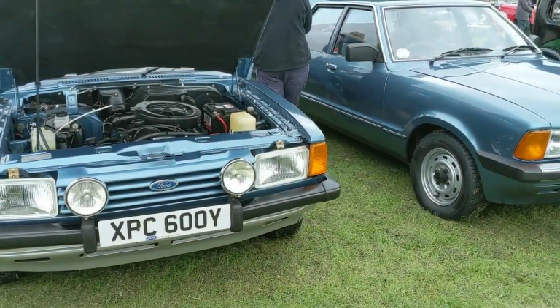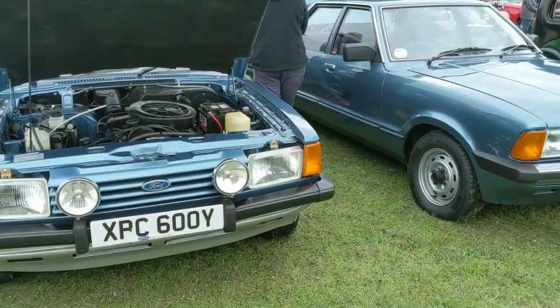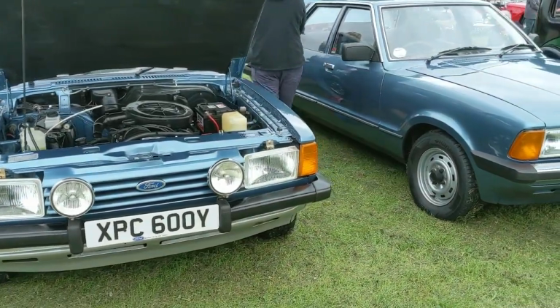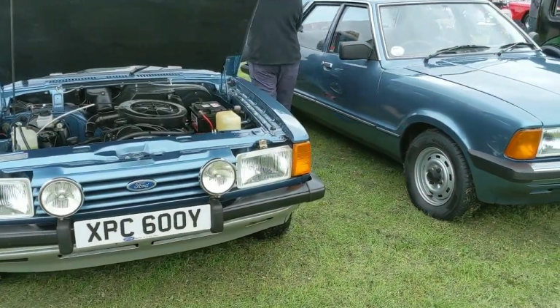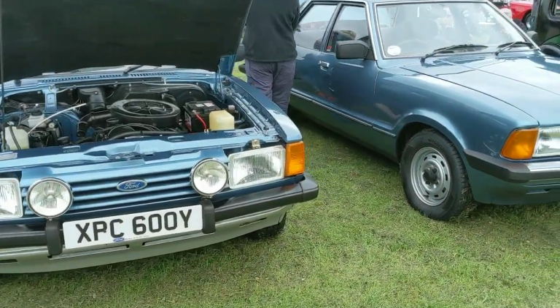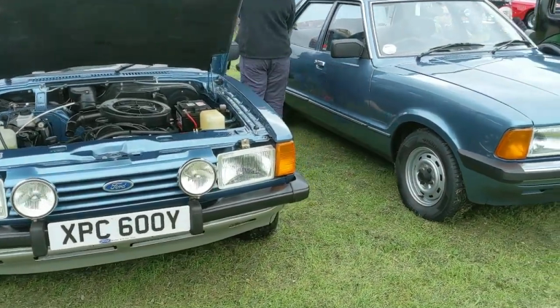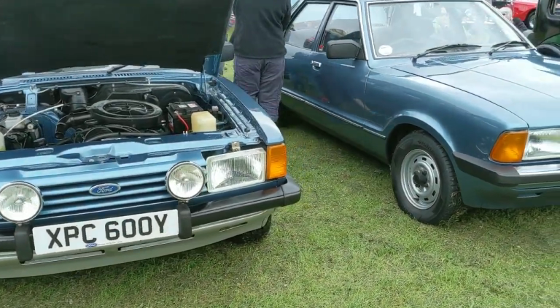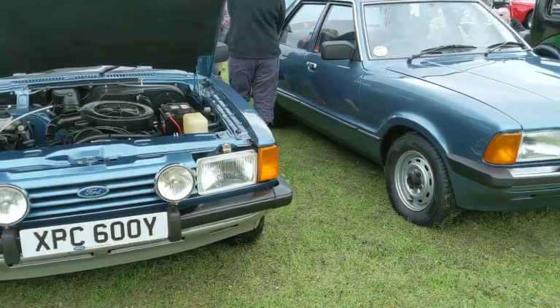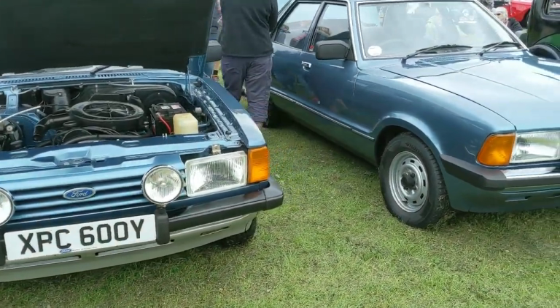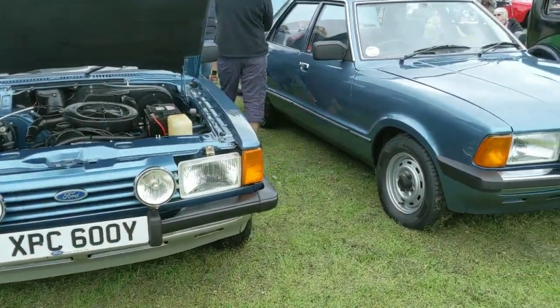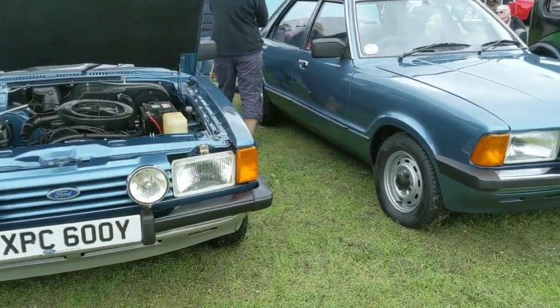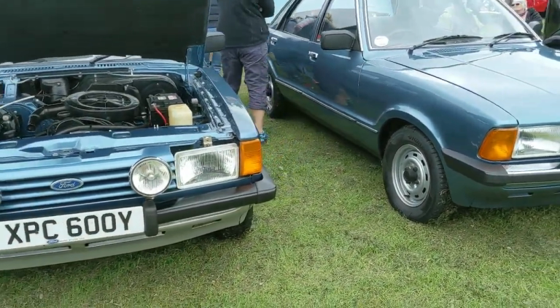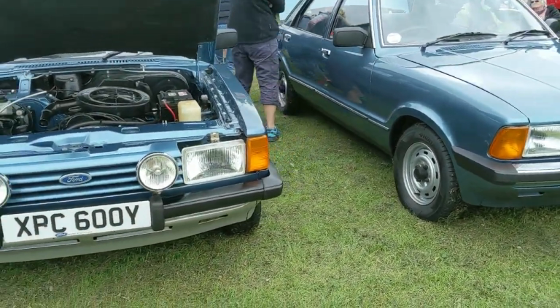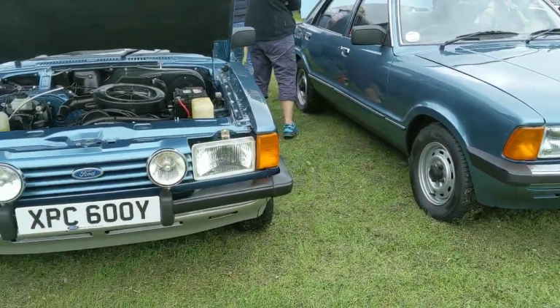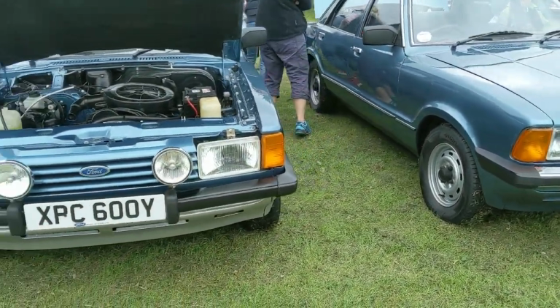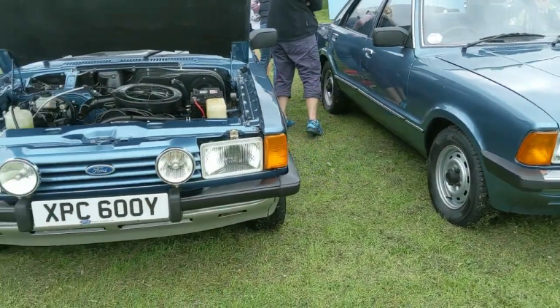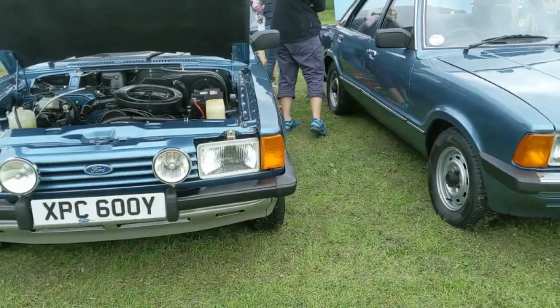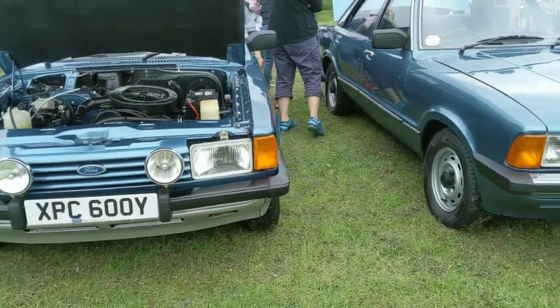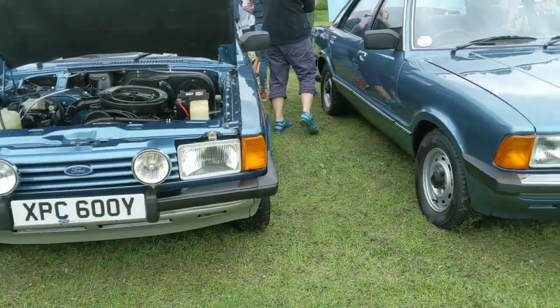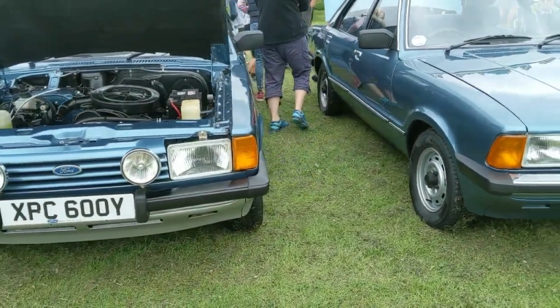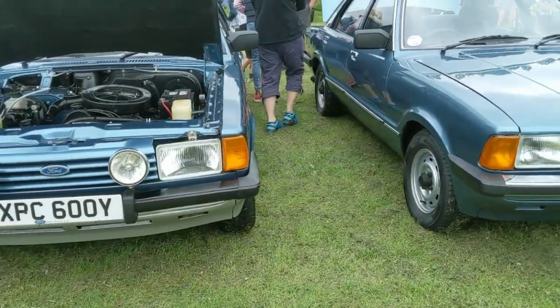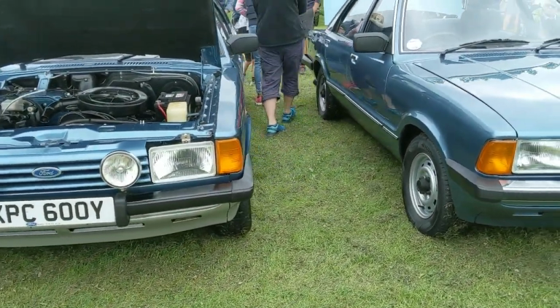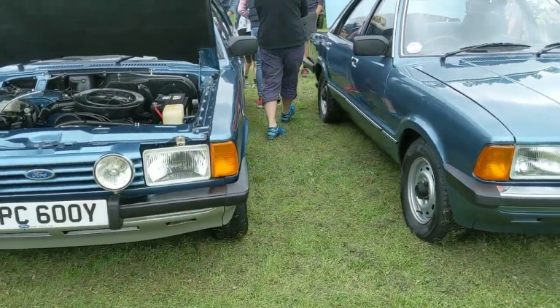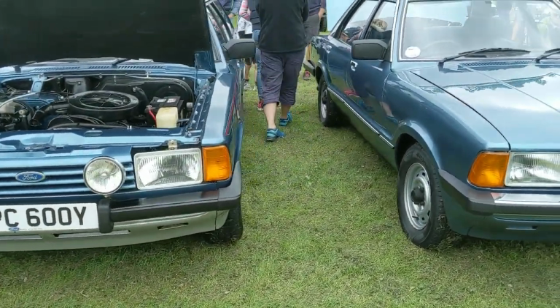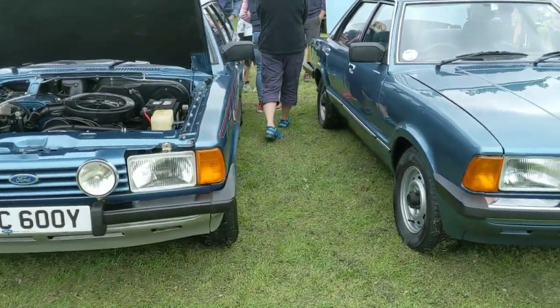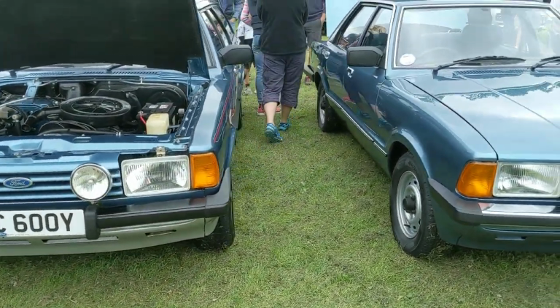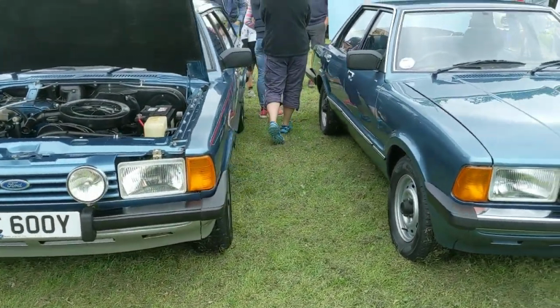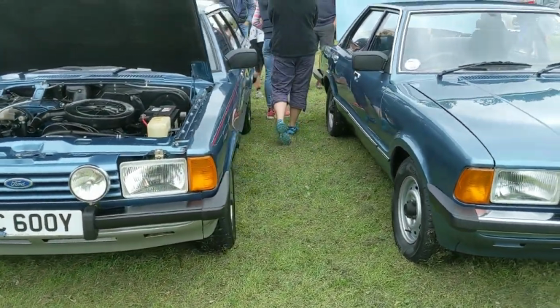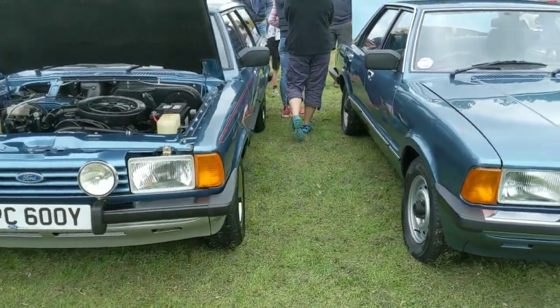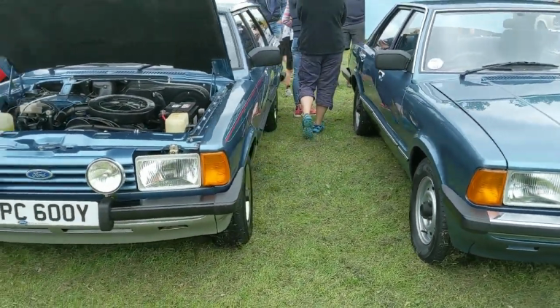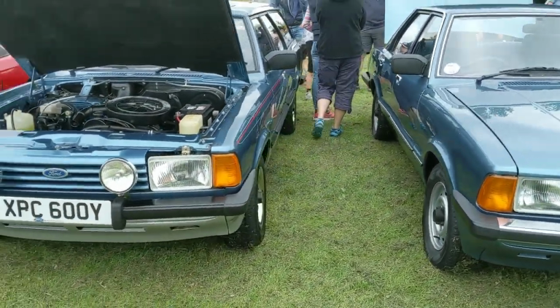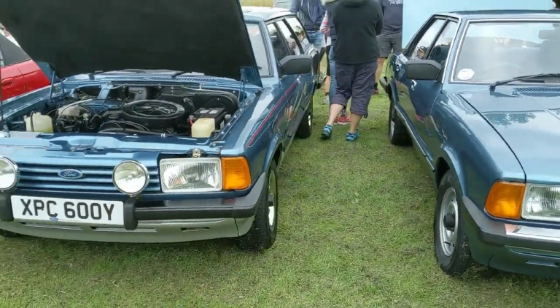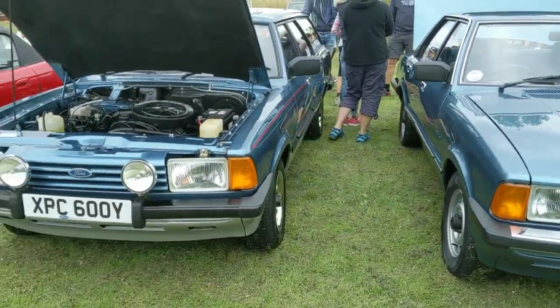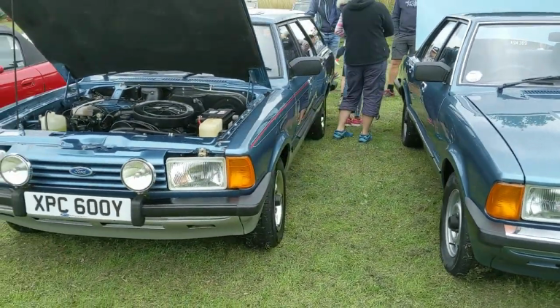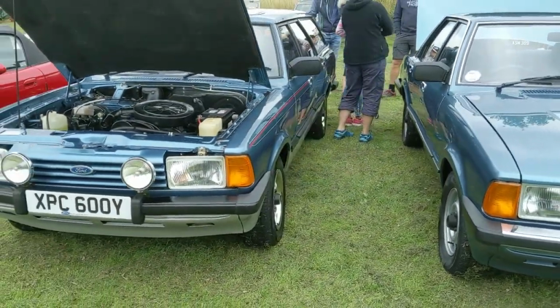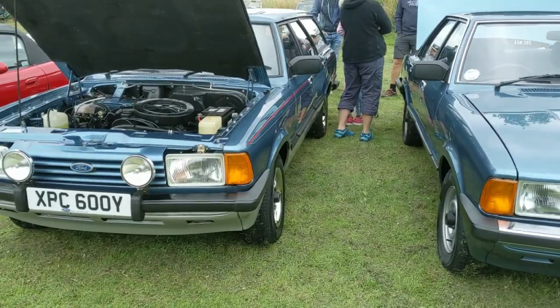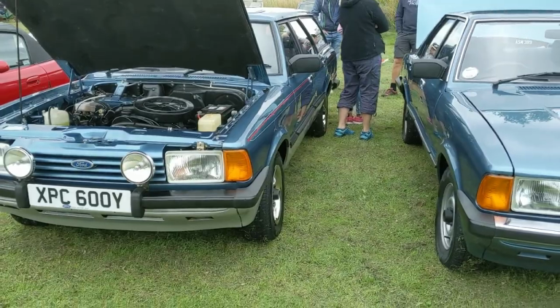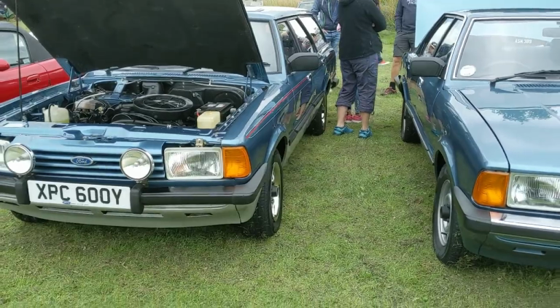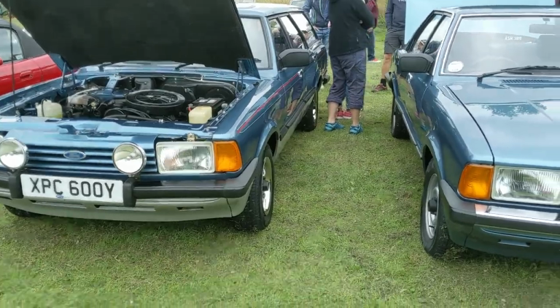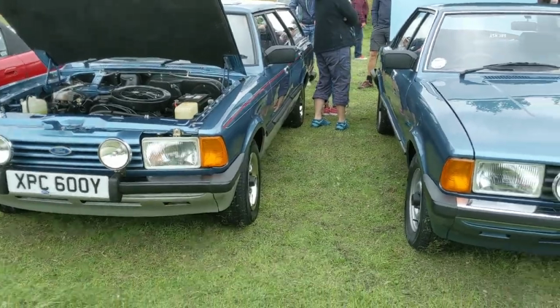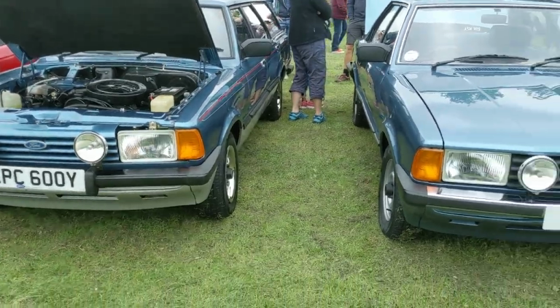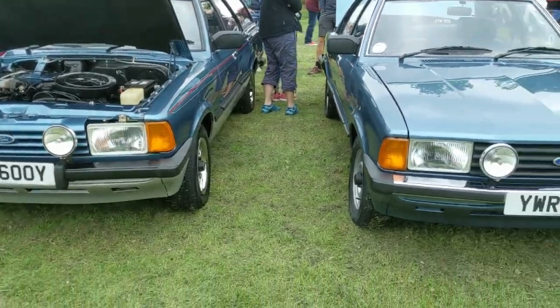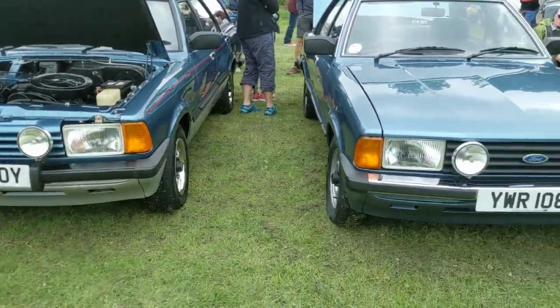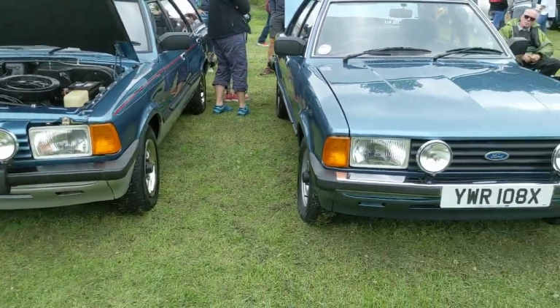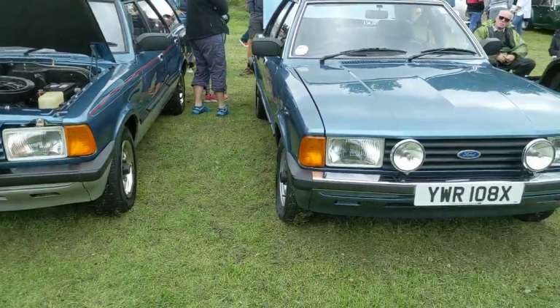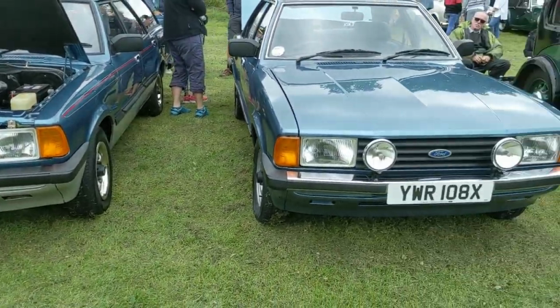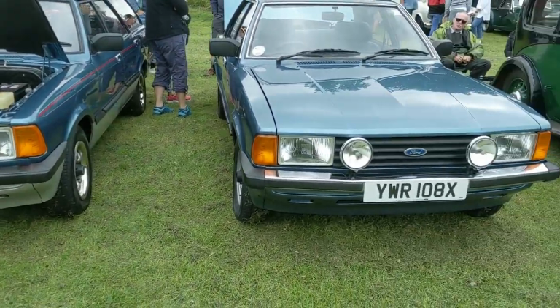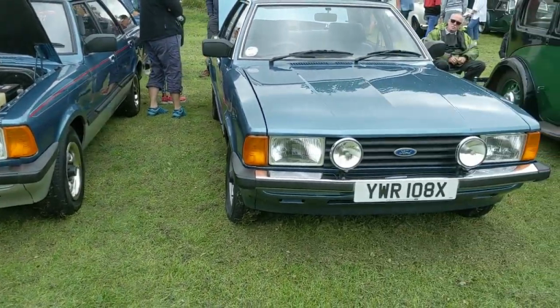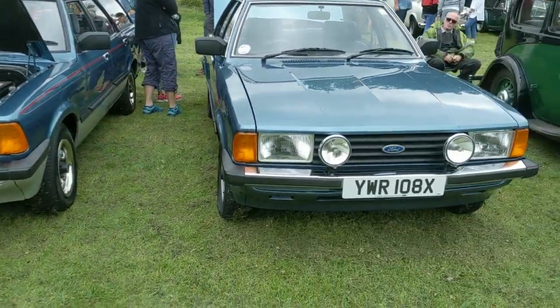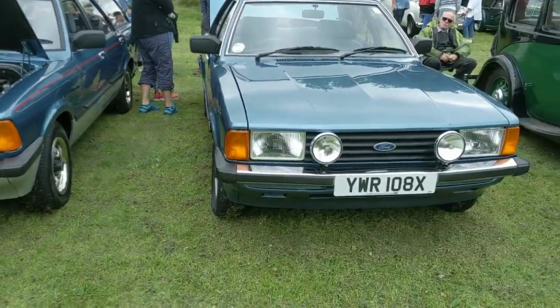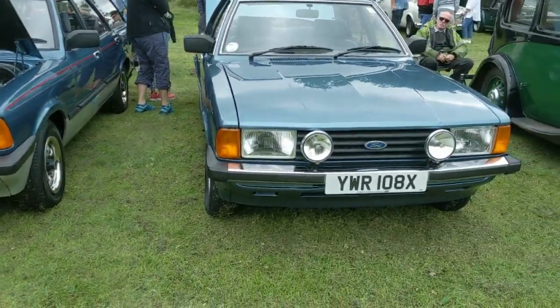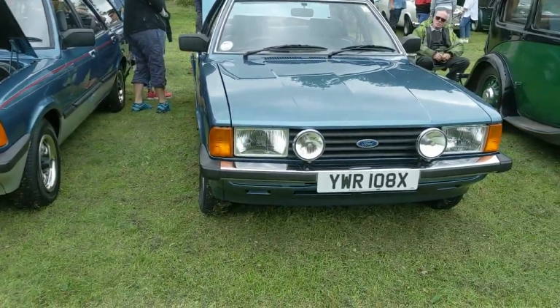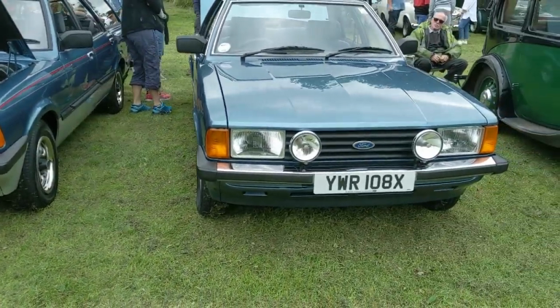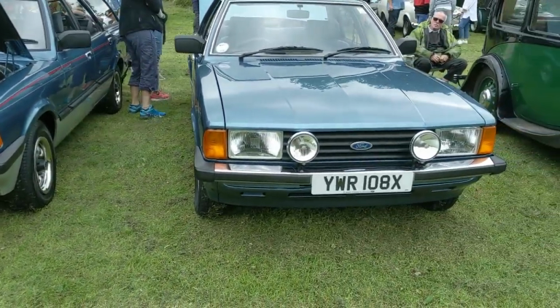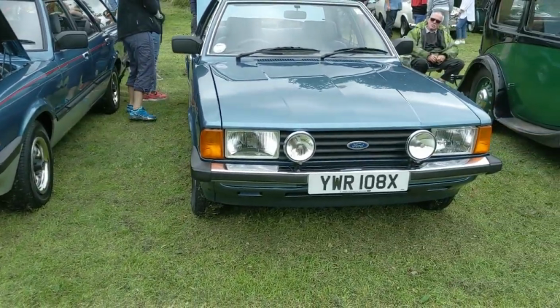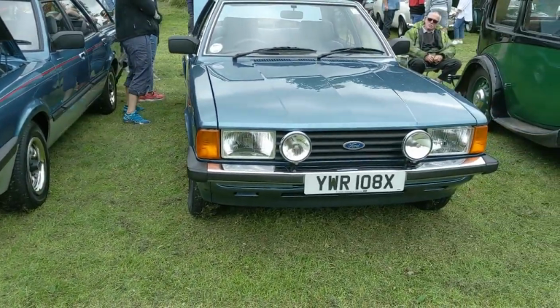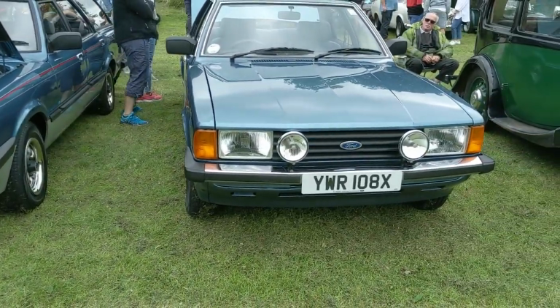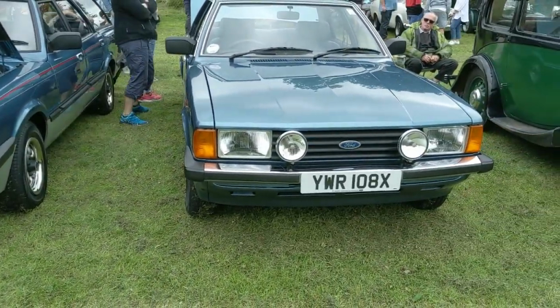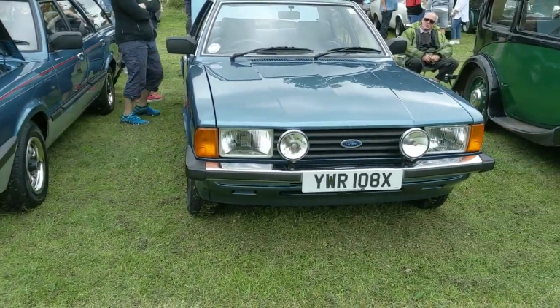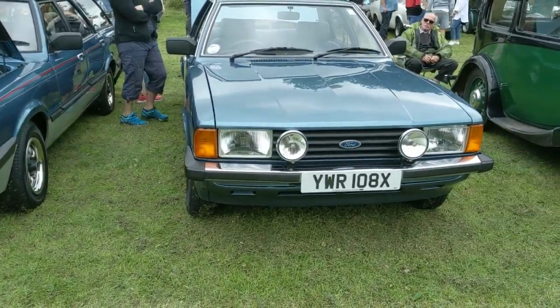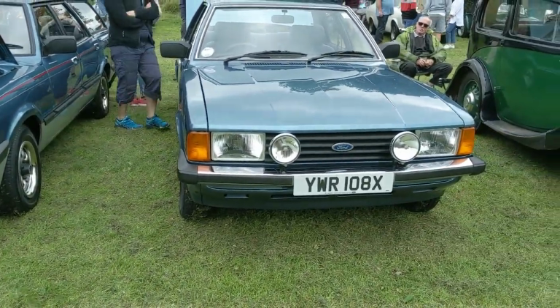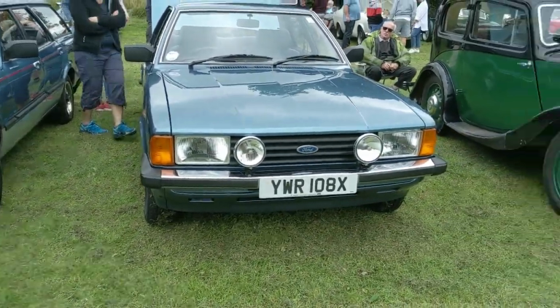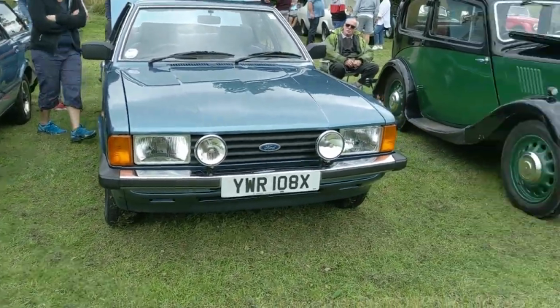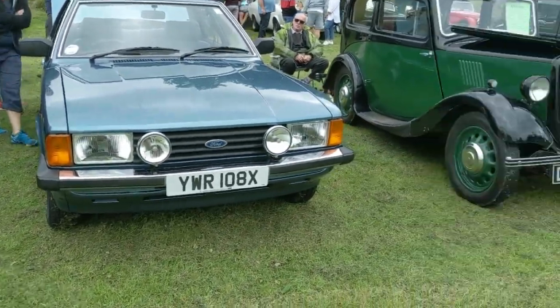These couple of Cortinas we actually featured at the show in Walton. We've got an estate which is an incredibly rare sight now - ours is a saloon but perhaps the estate even more so.